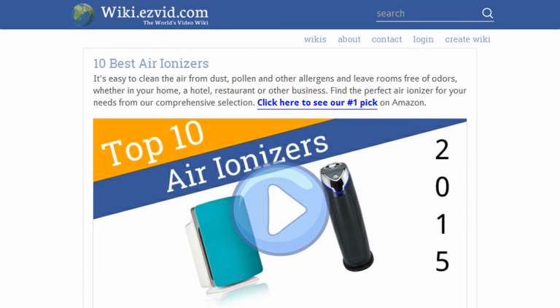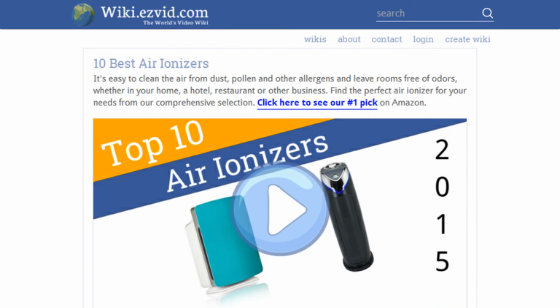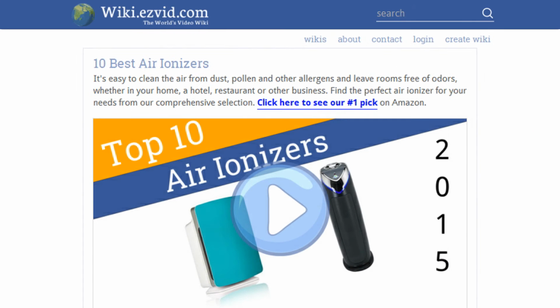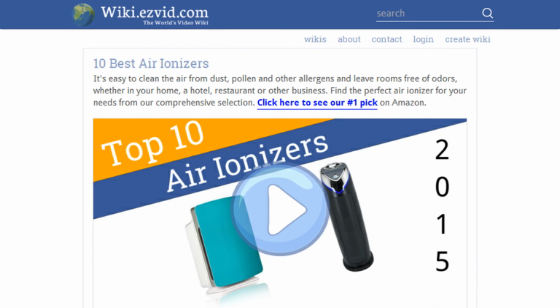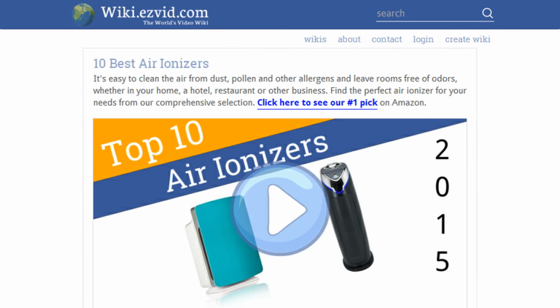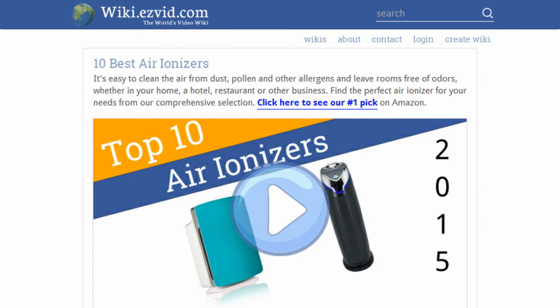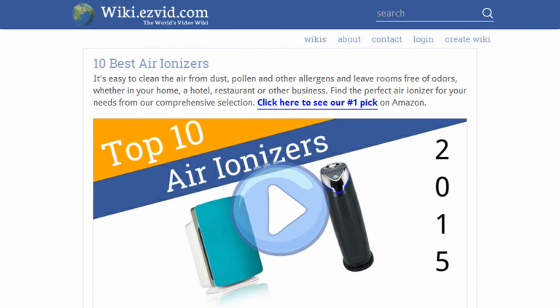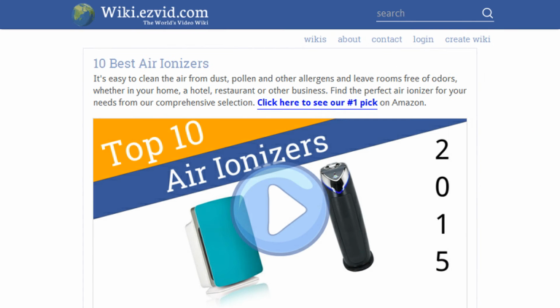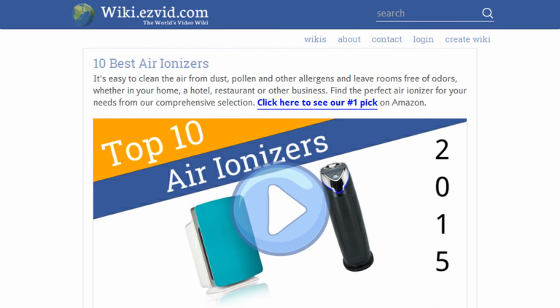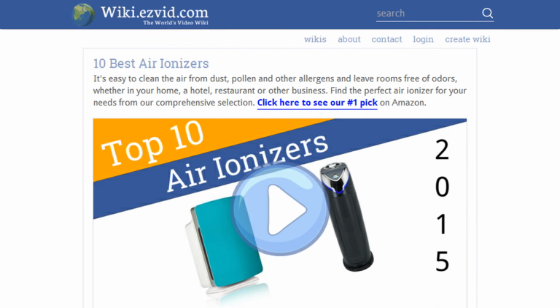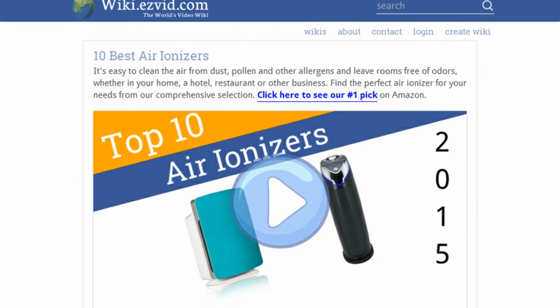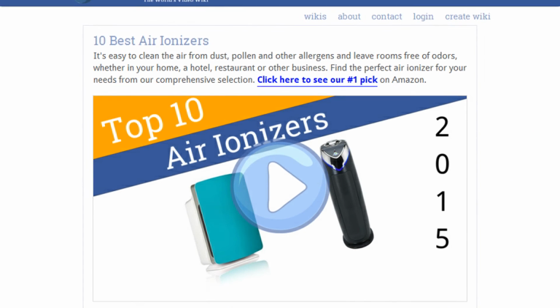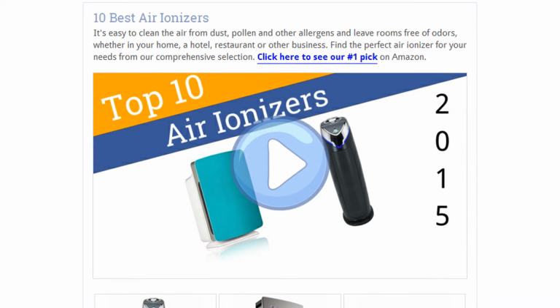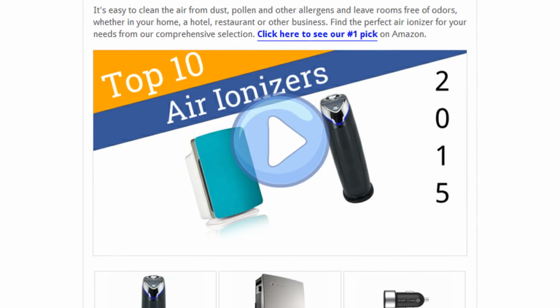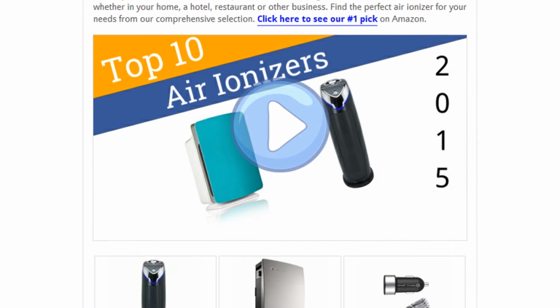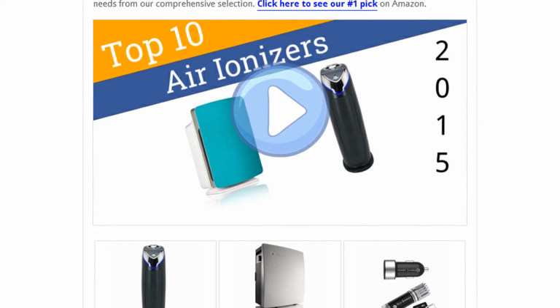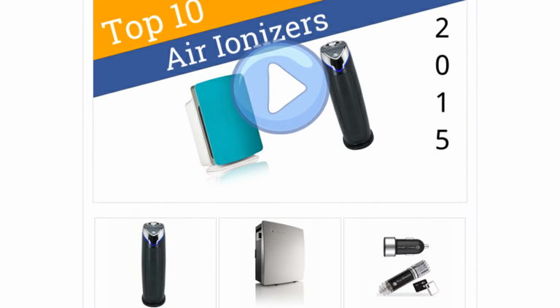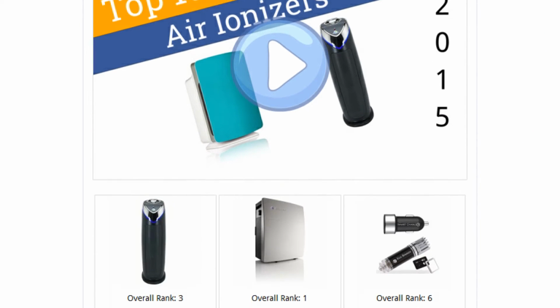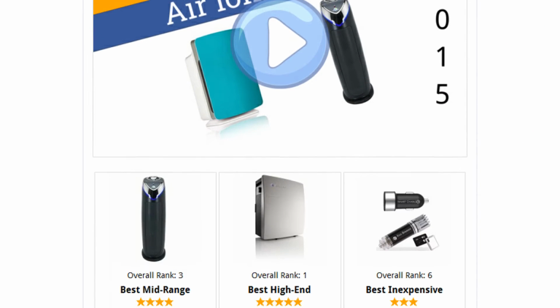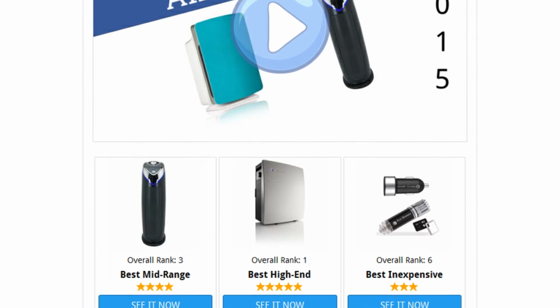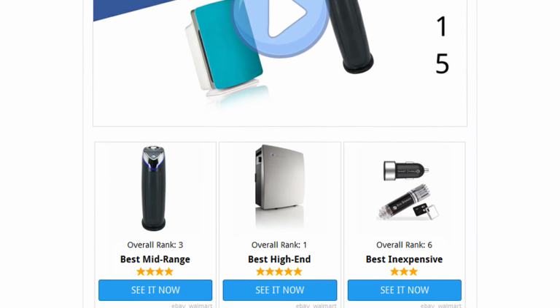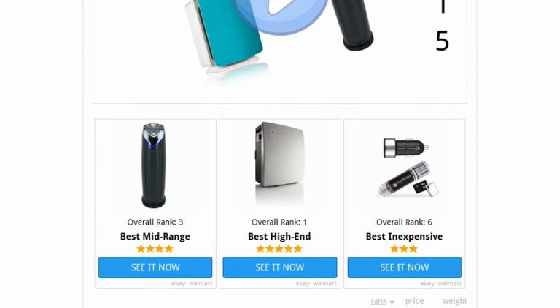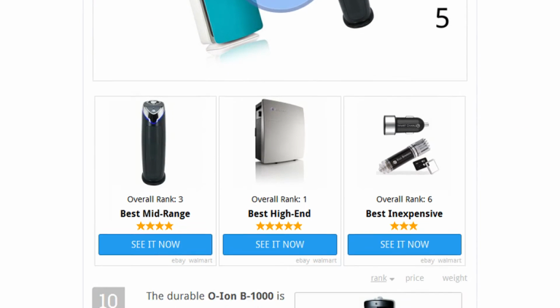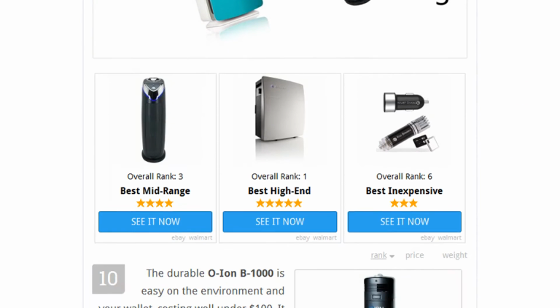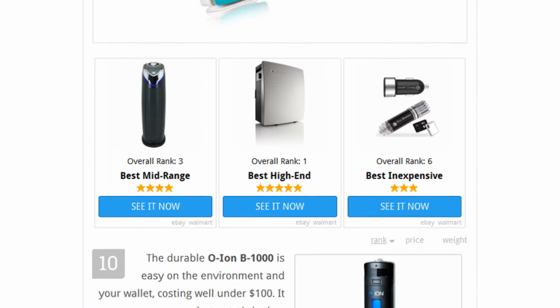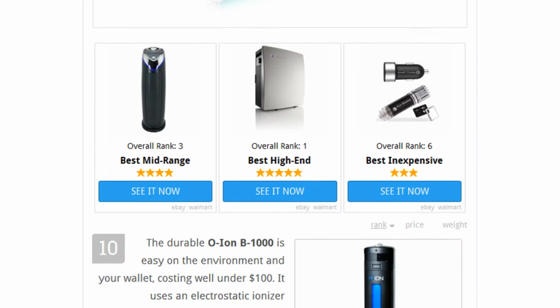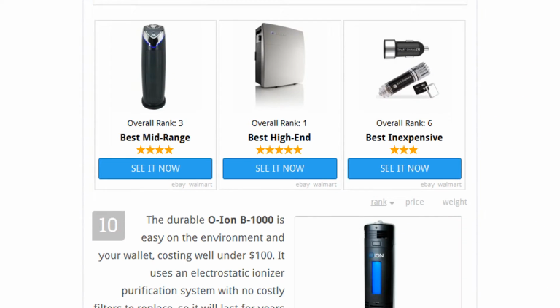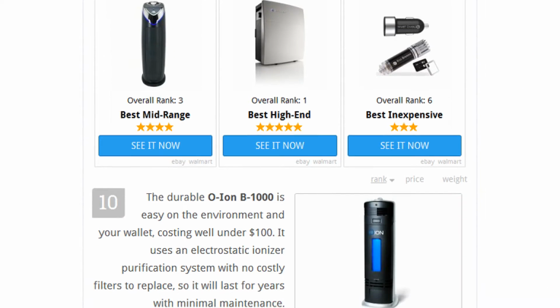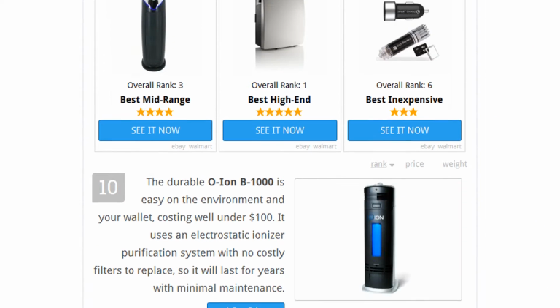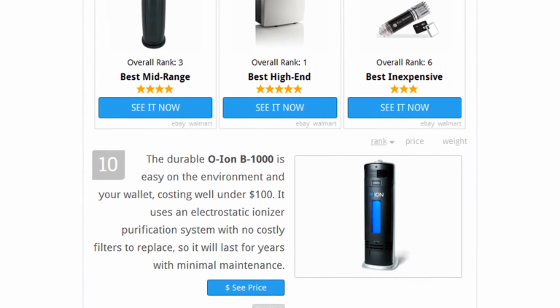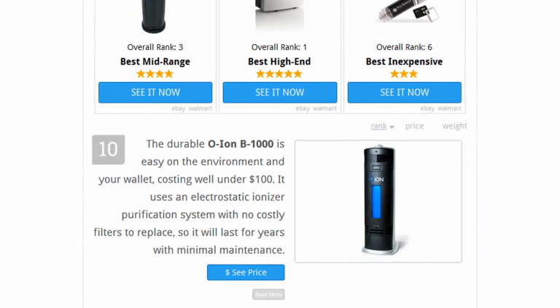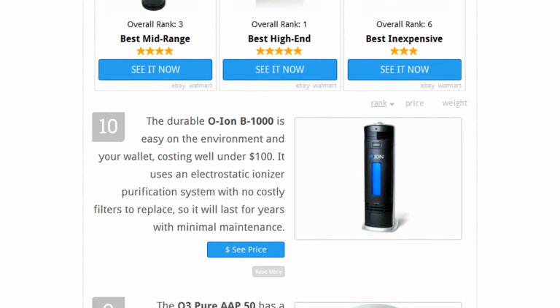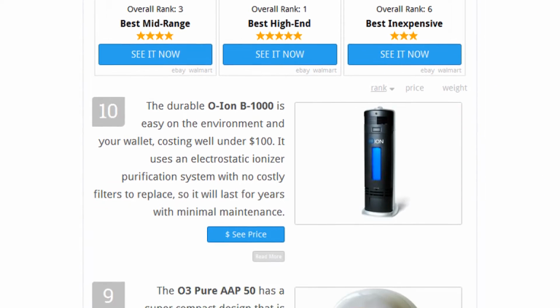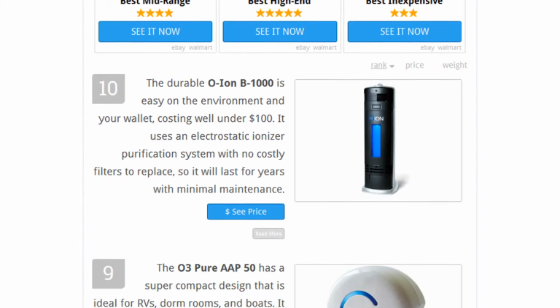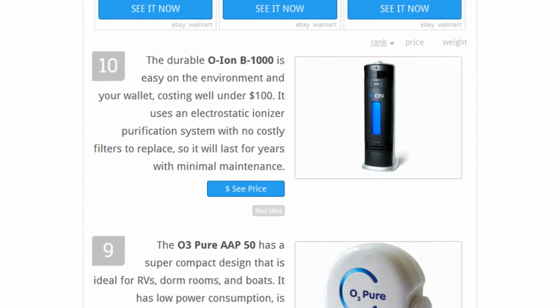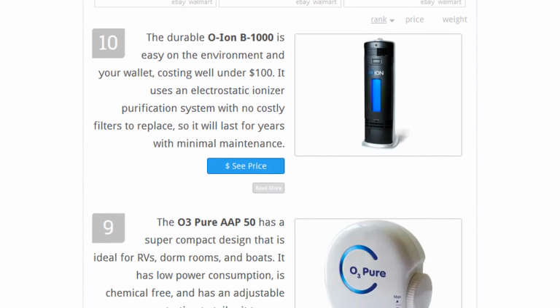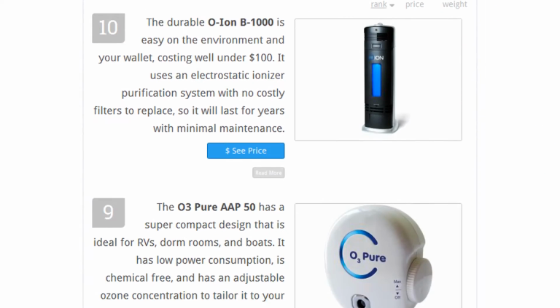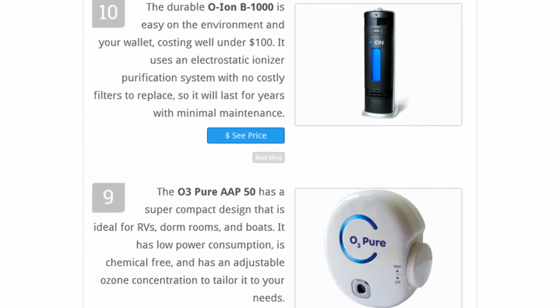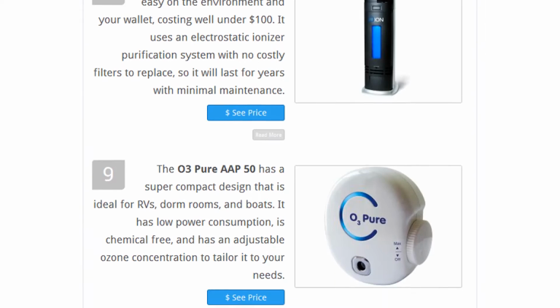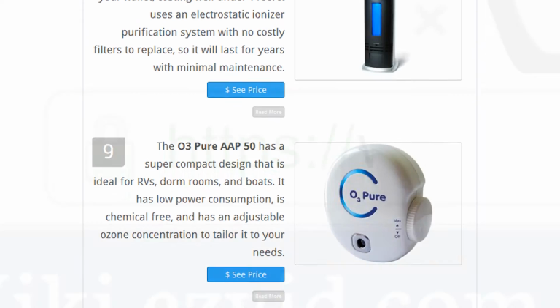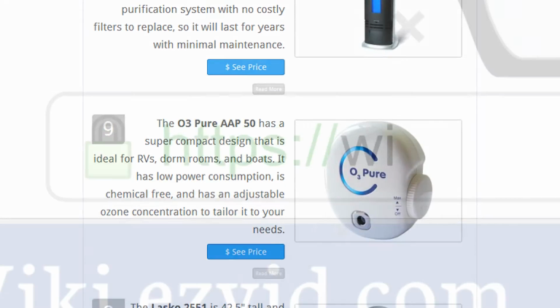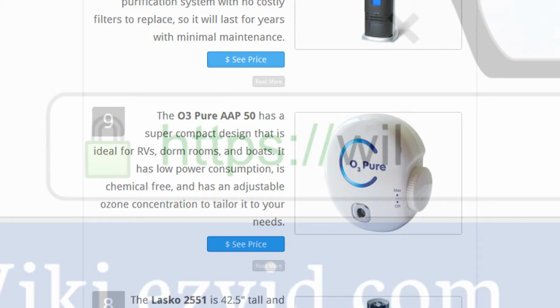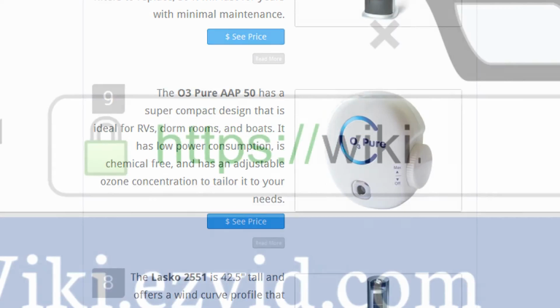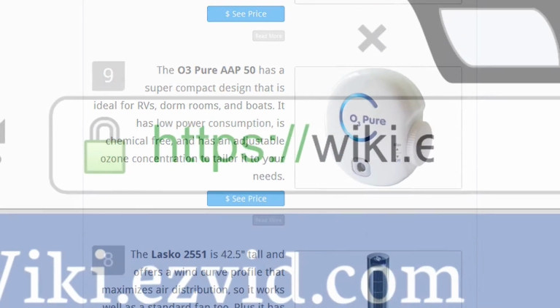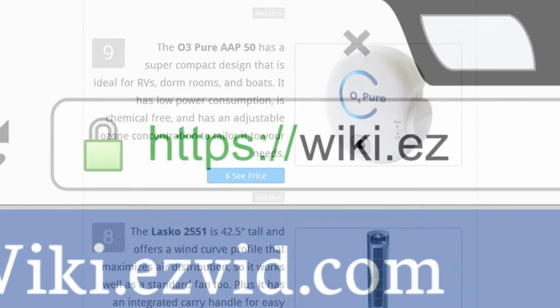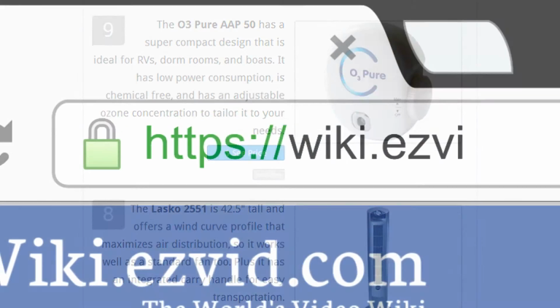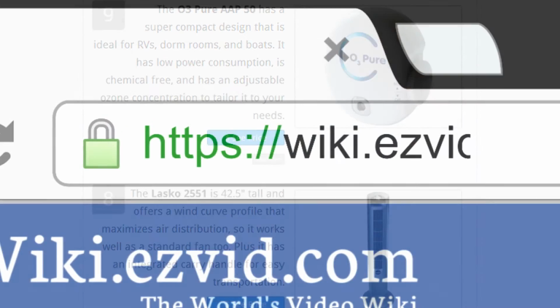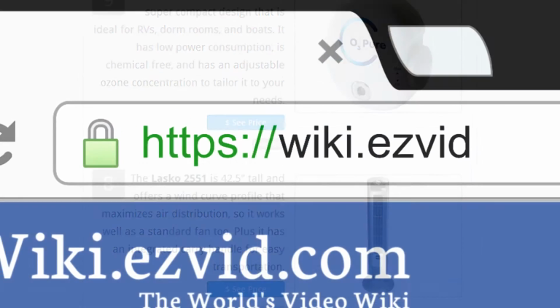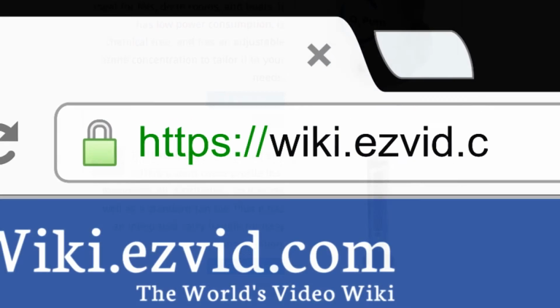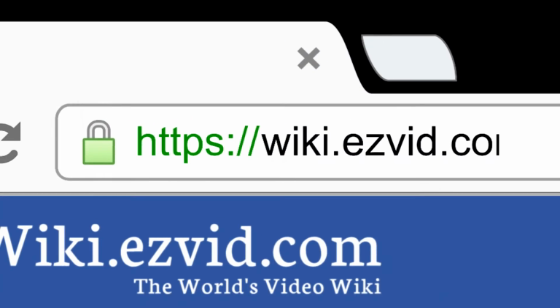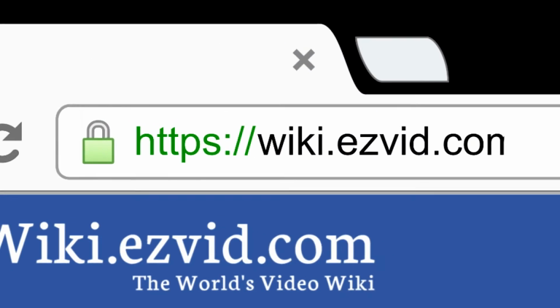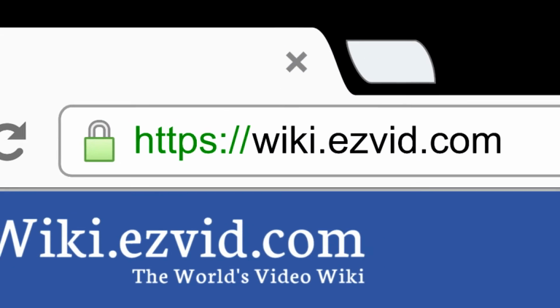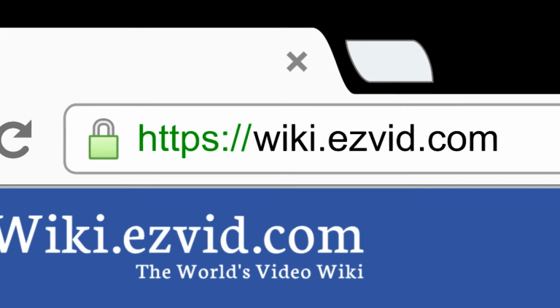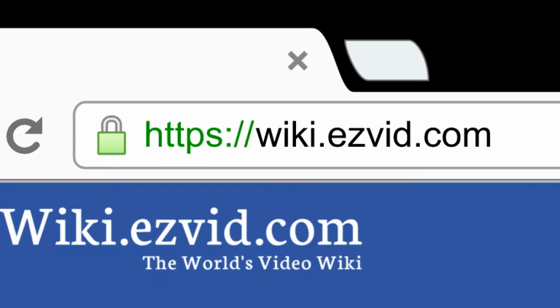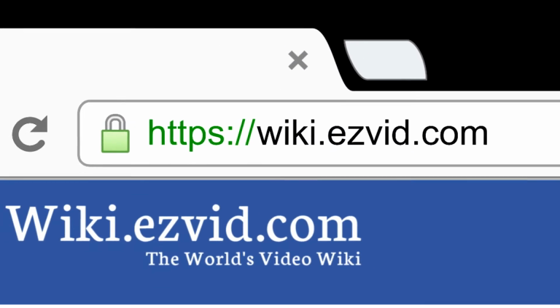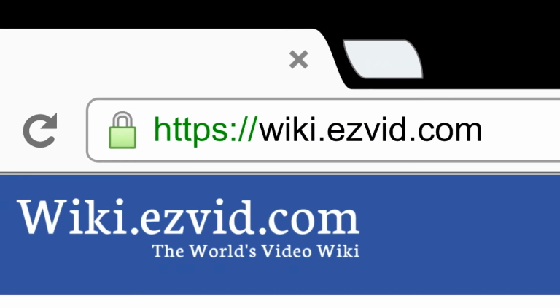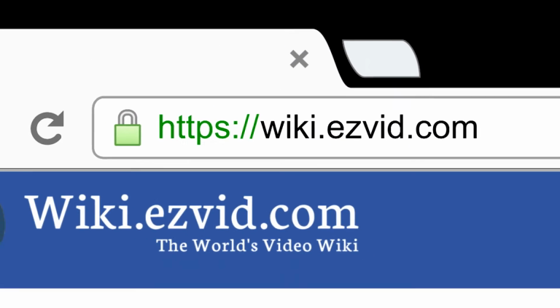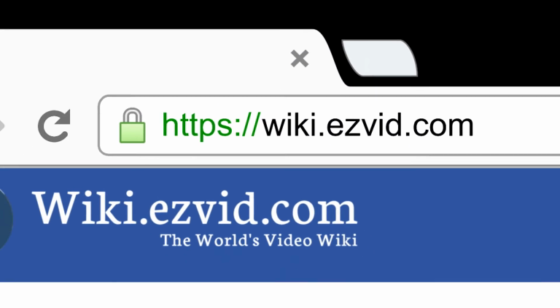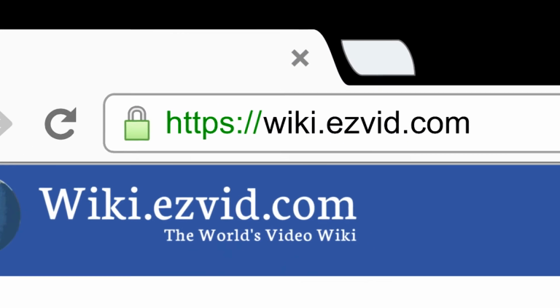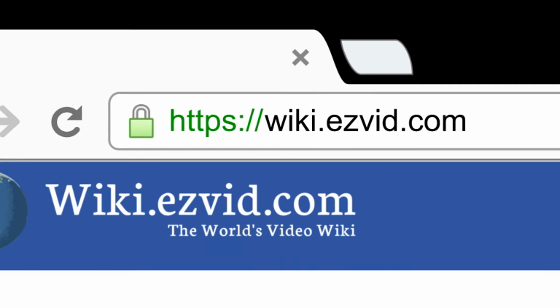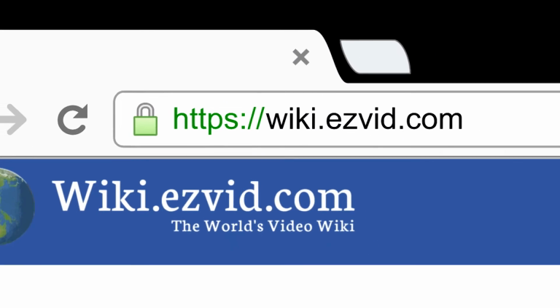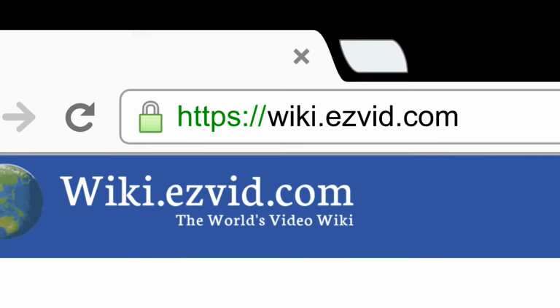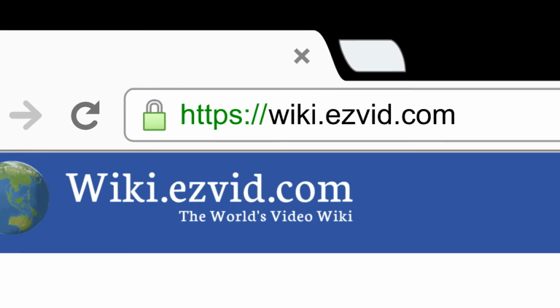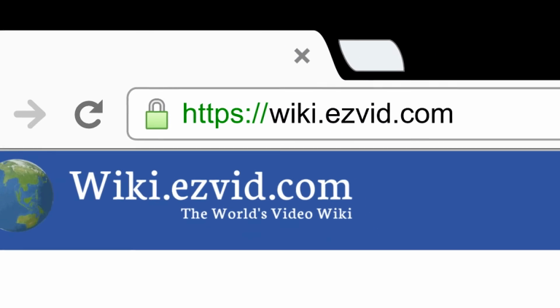To see all this stuff, go to wiki.easyvid.com and search for air ionizers, or click beneath this video.